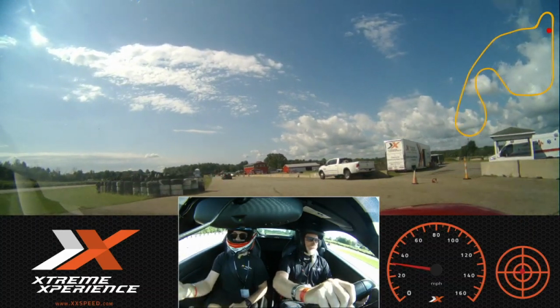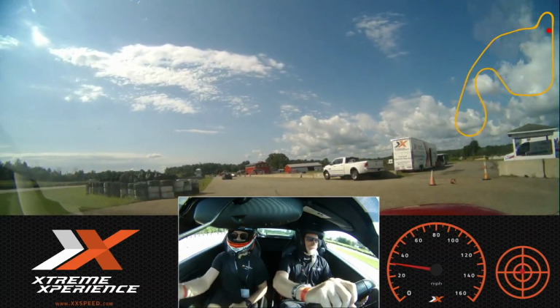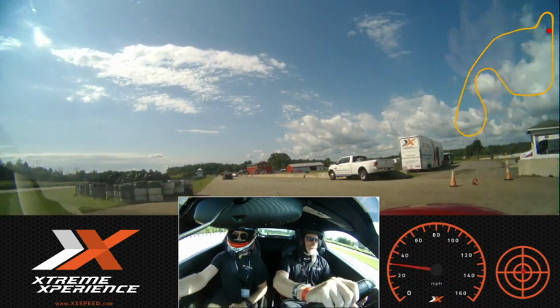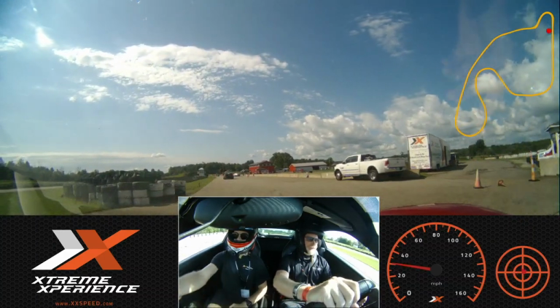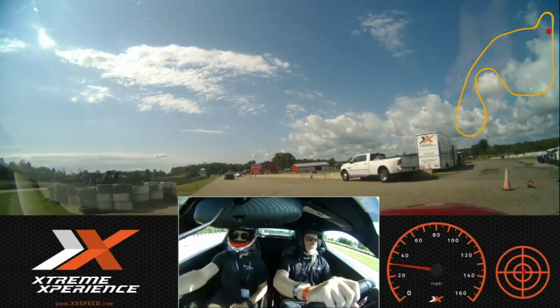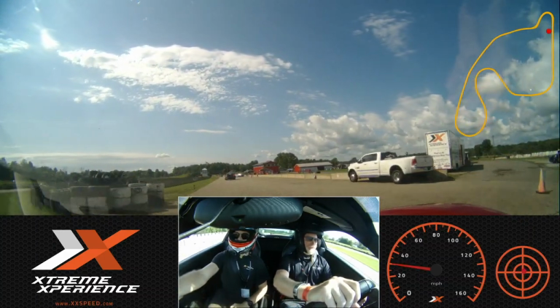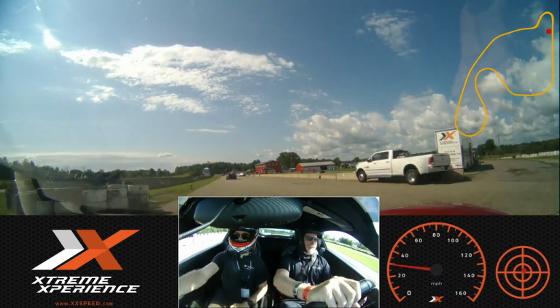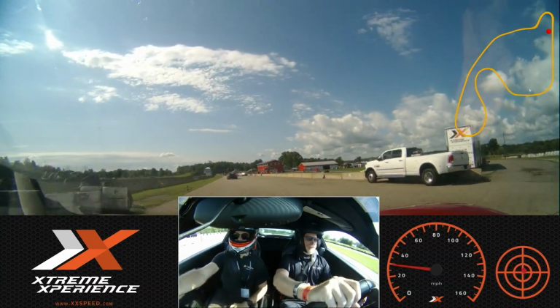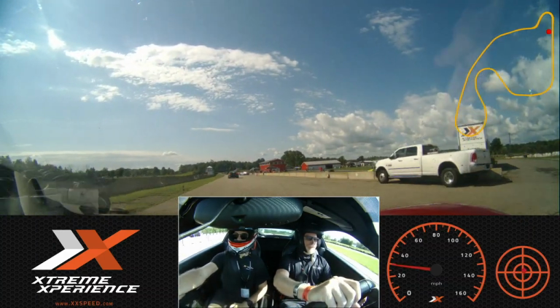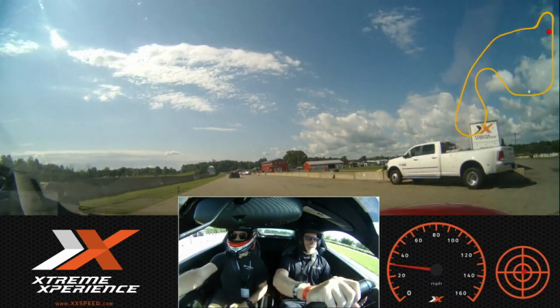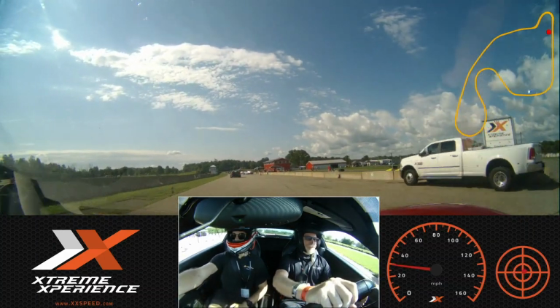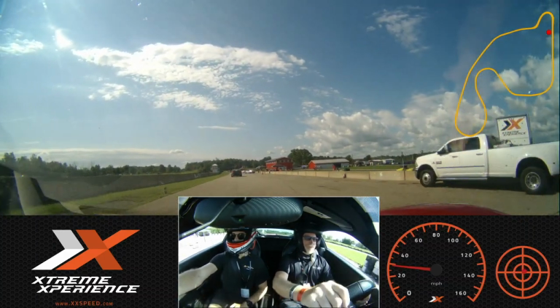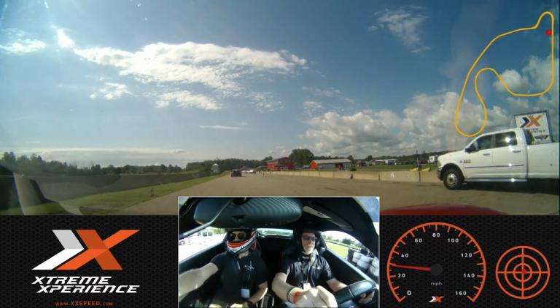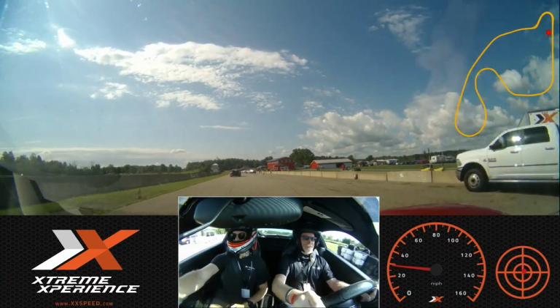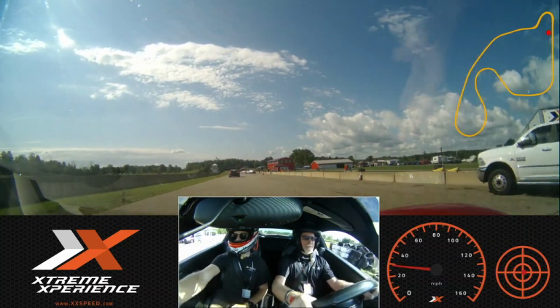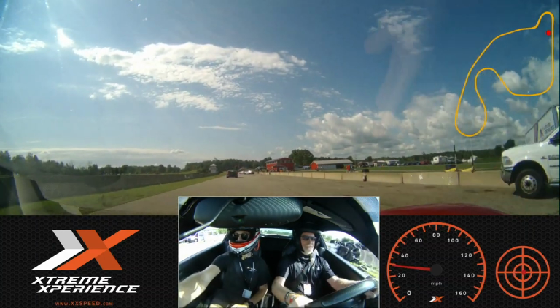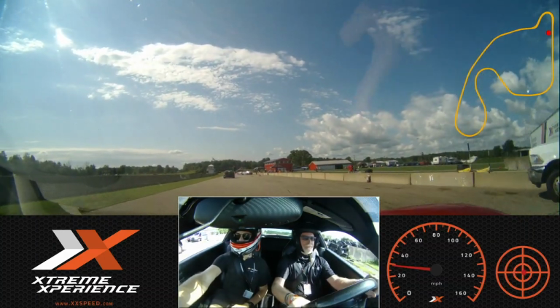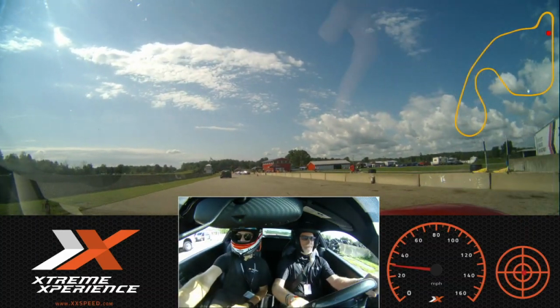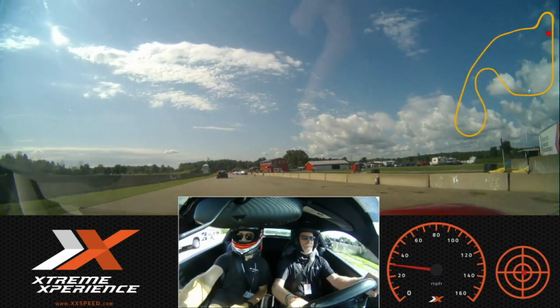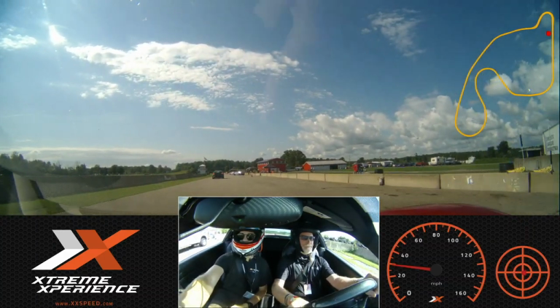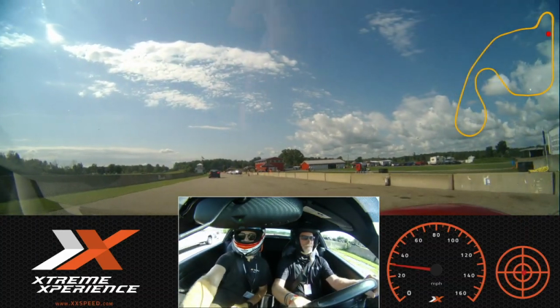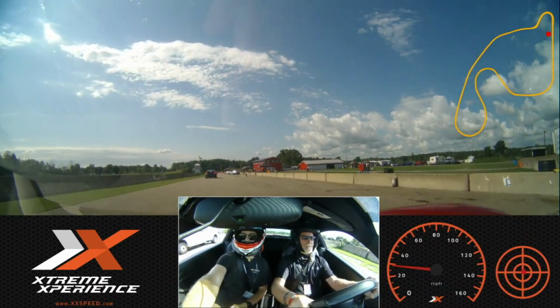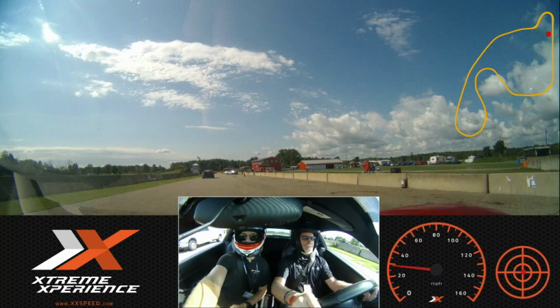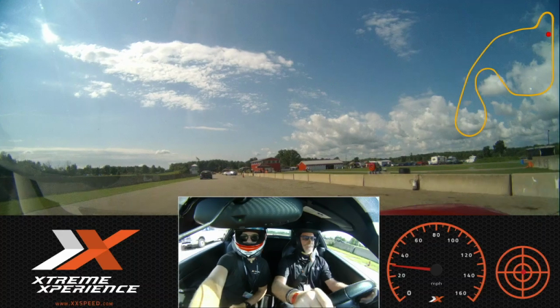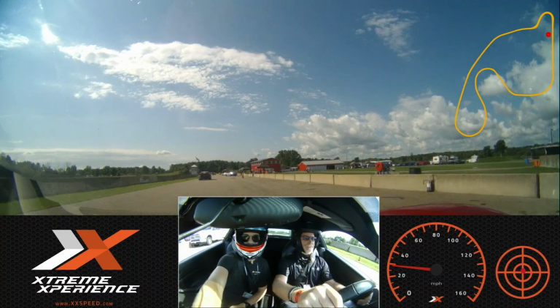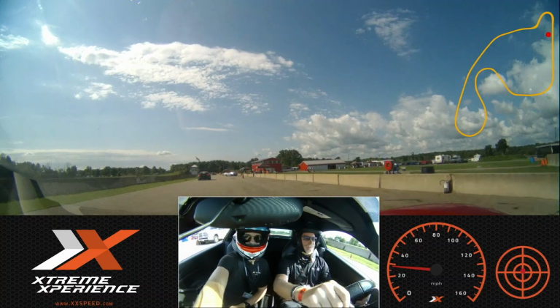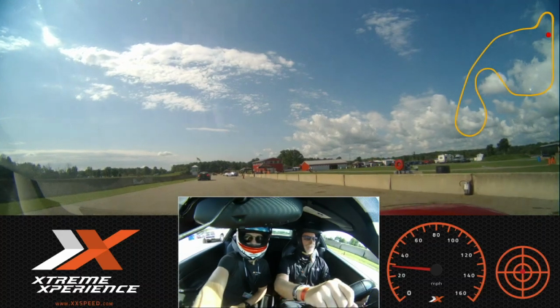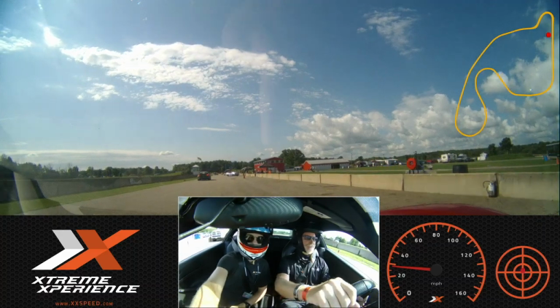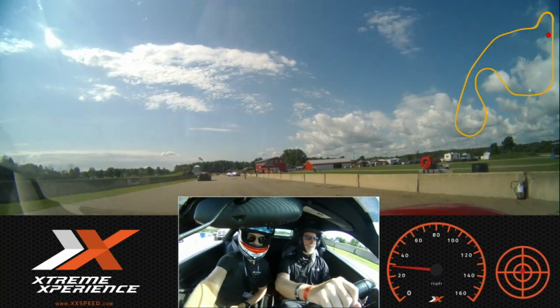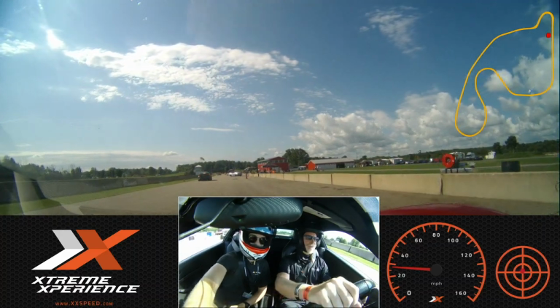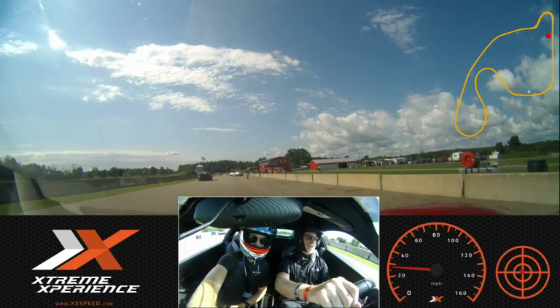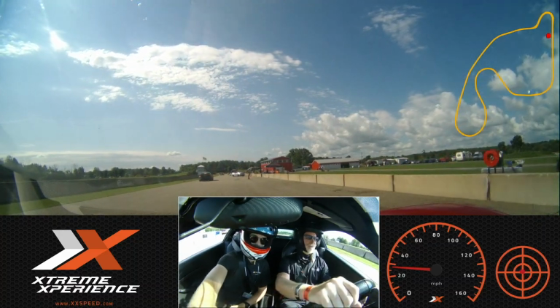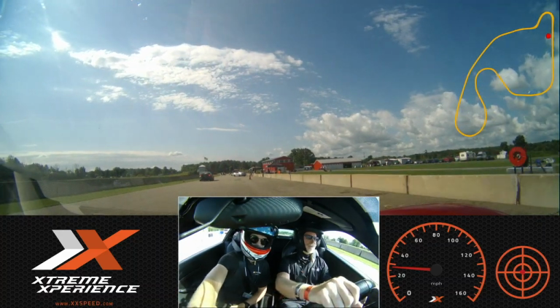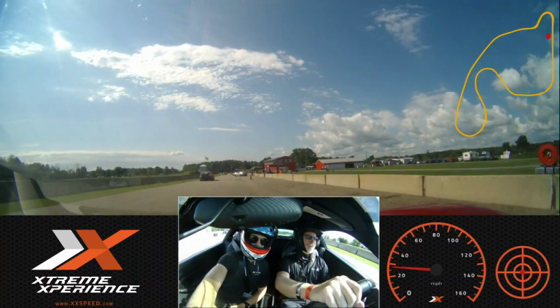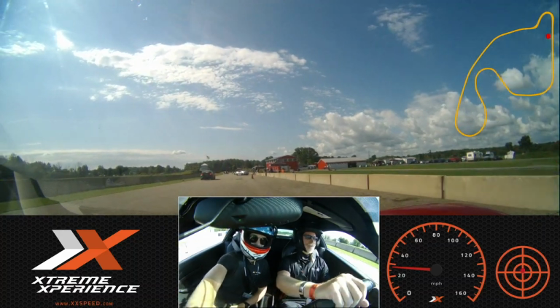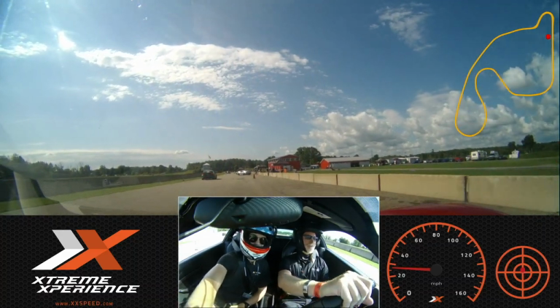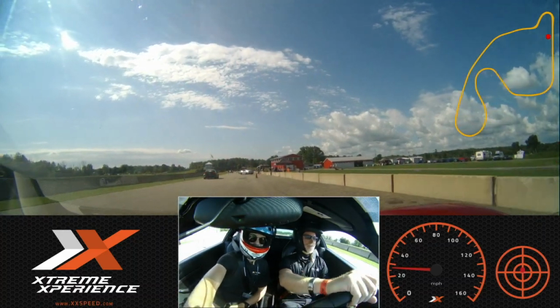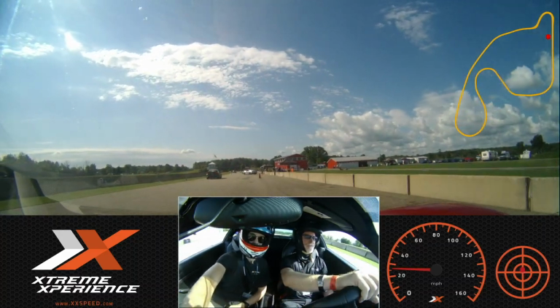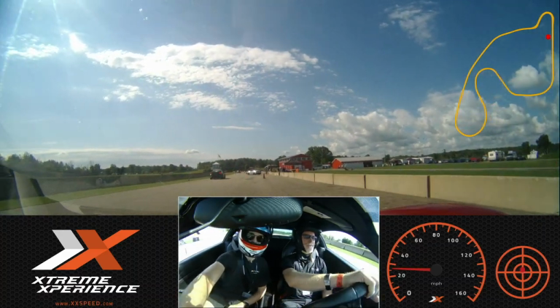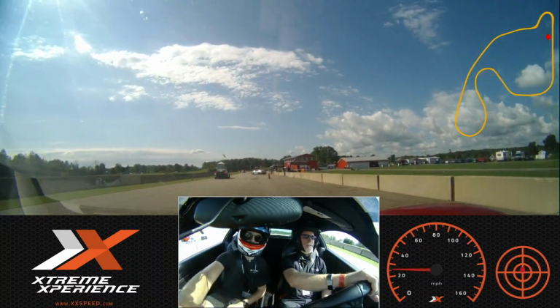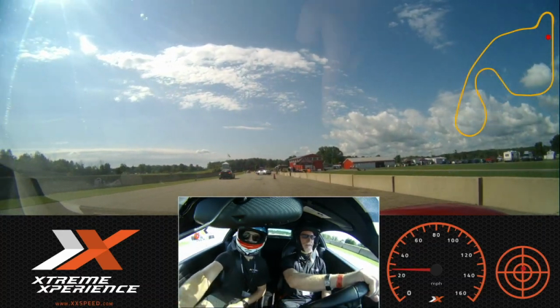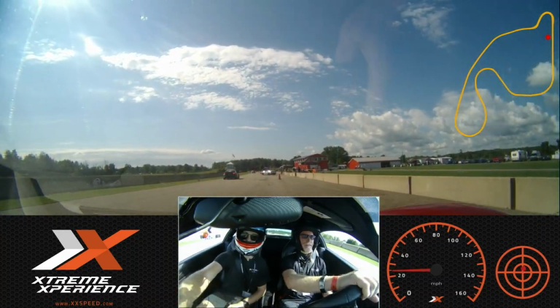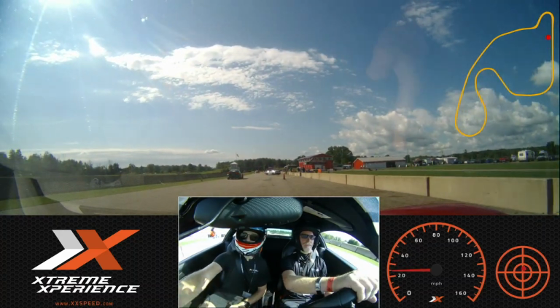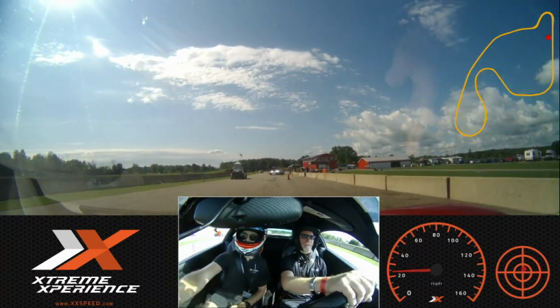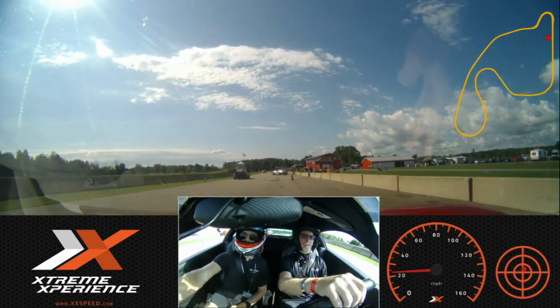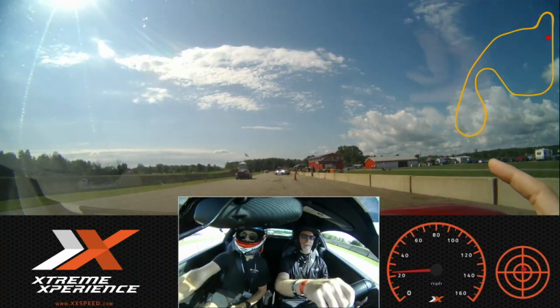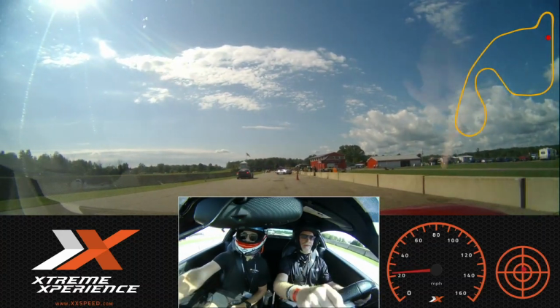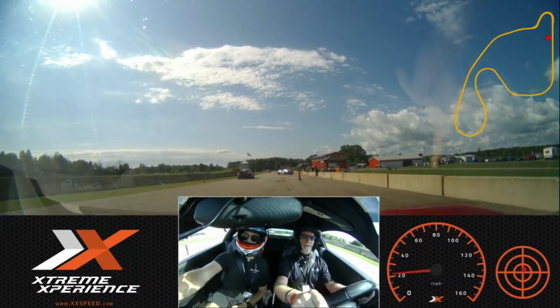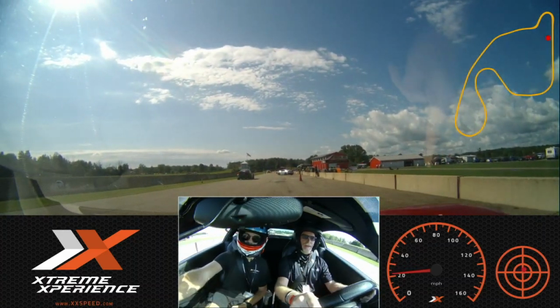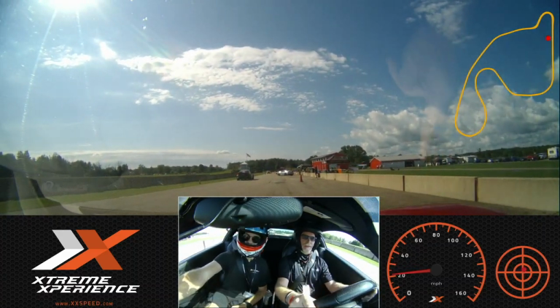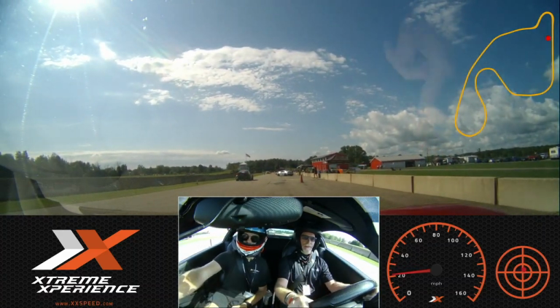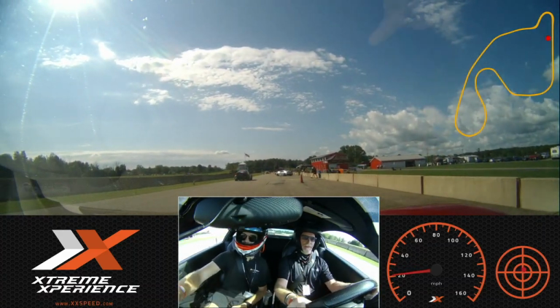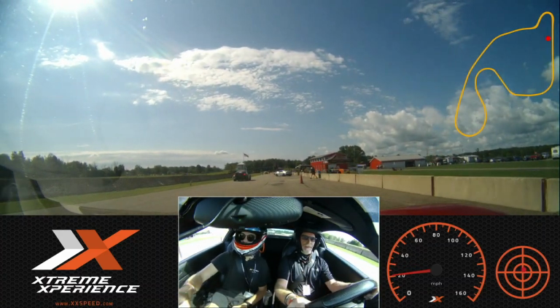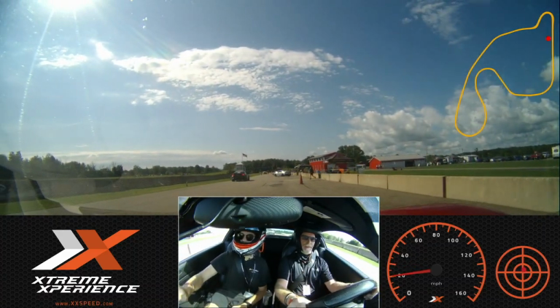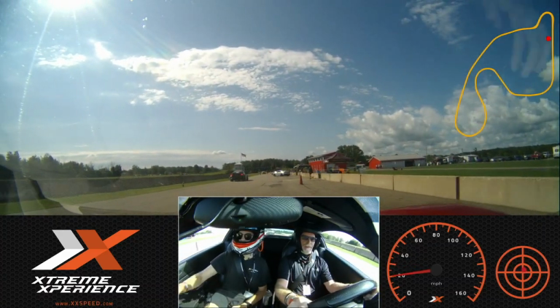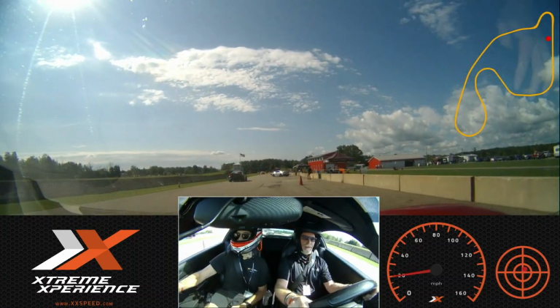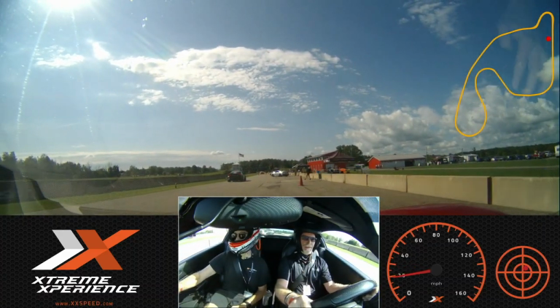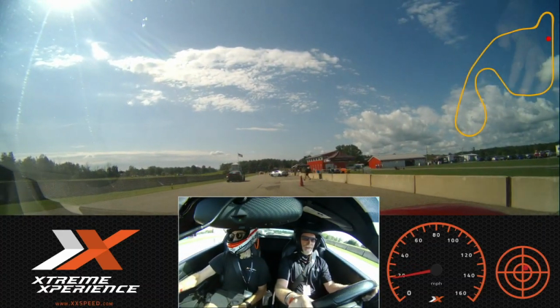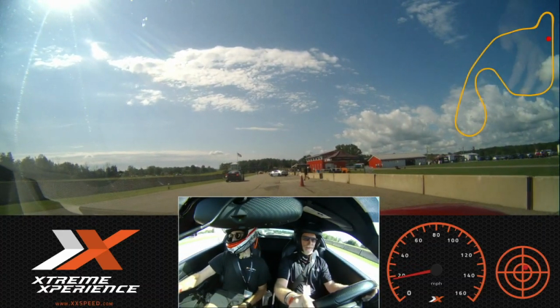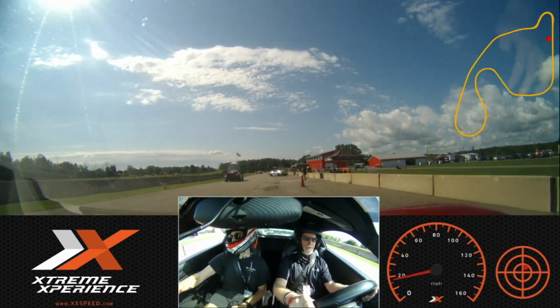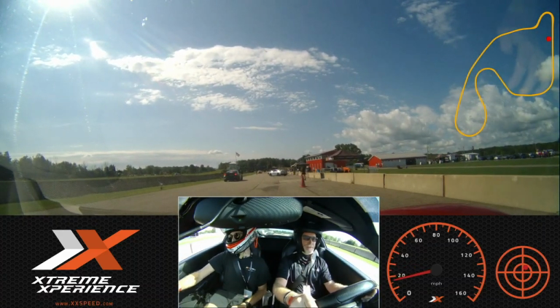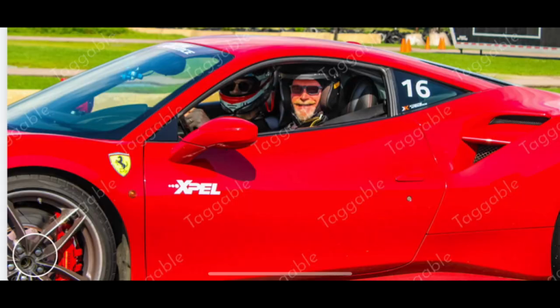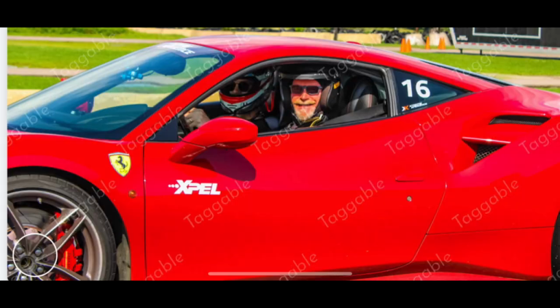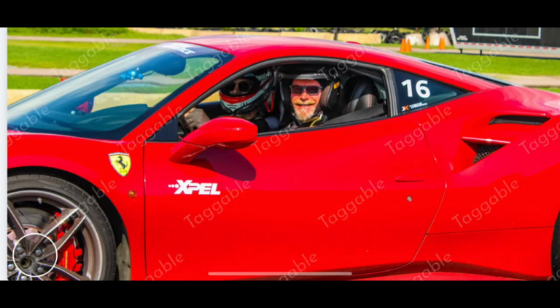We're going to go over here and stop on the left side of this red cone, and she's going to get a quick picture.